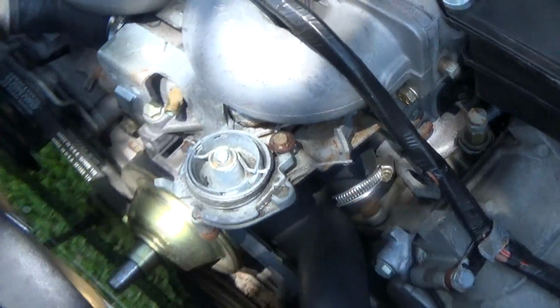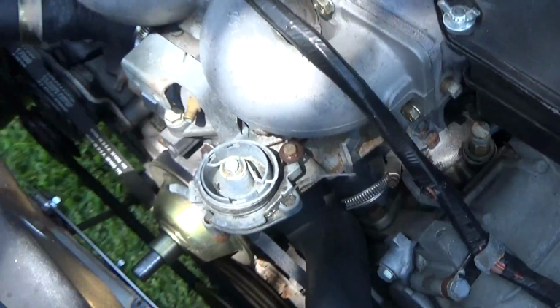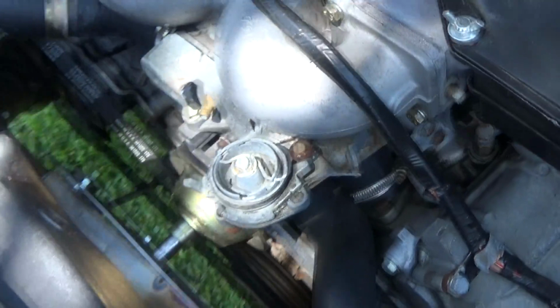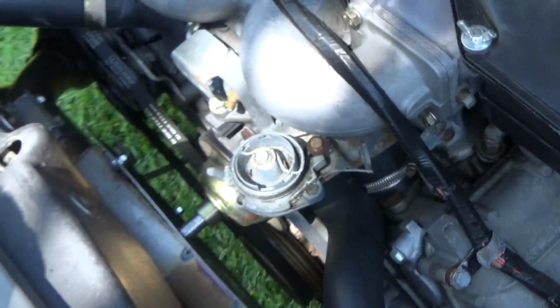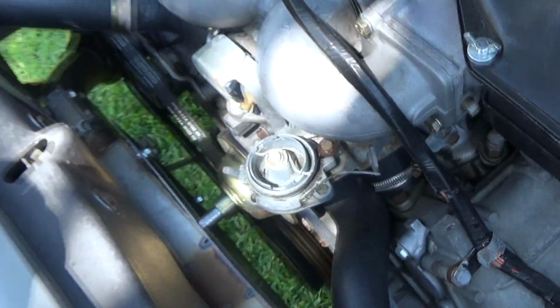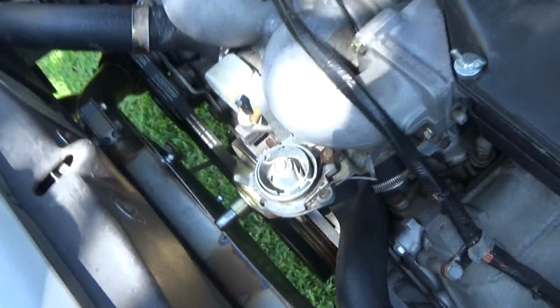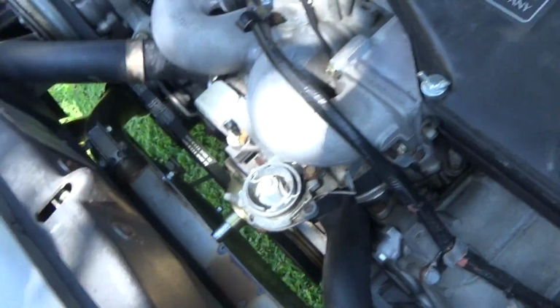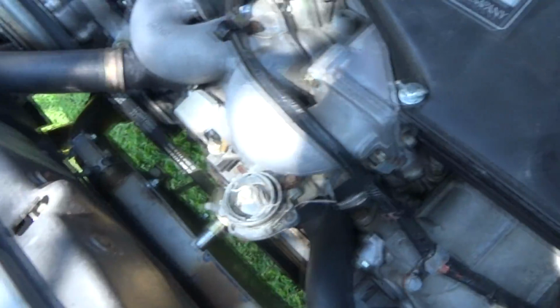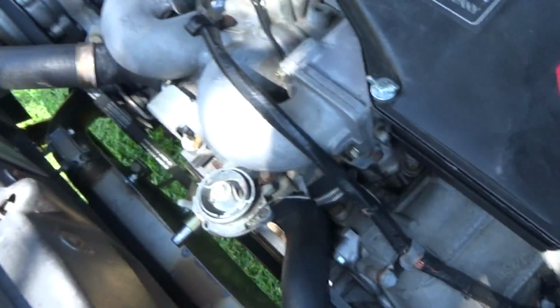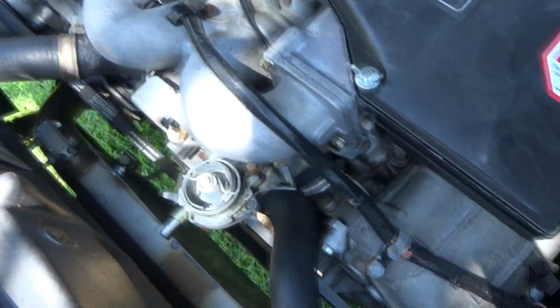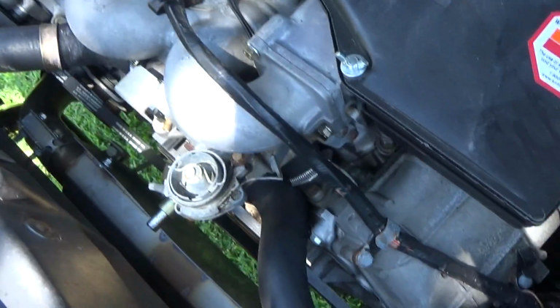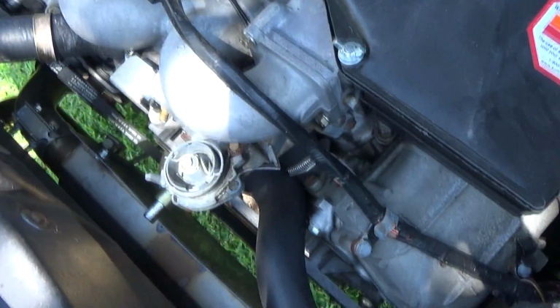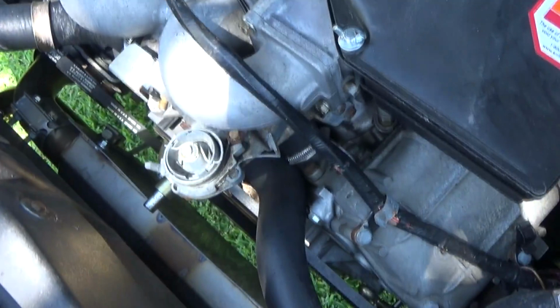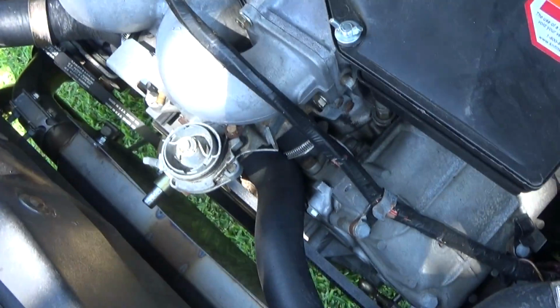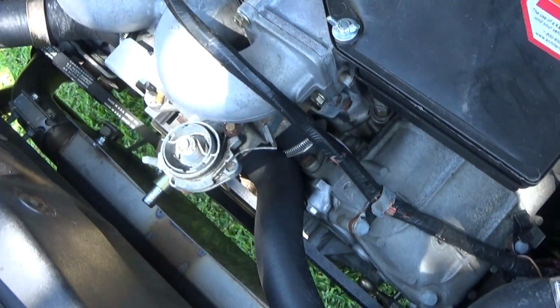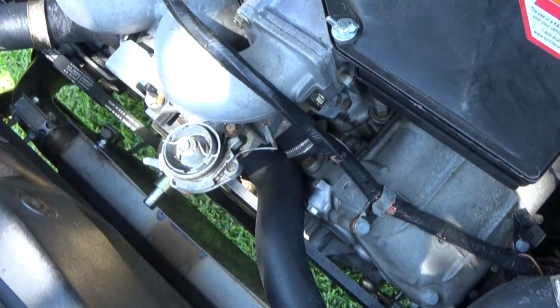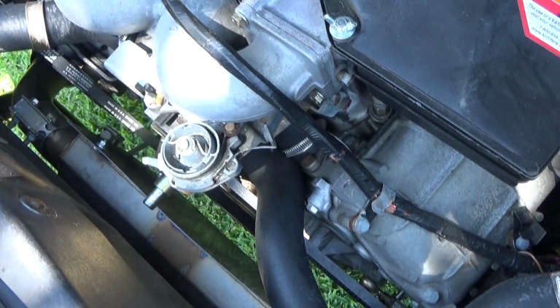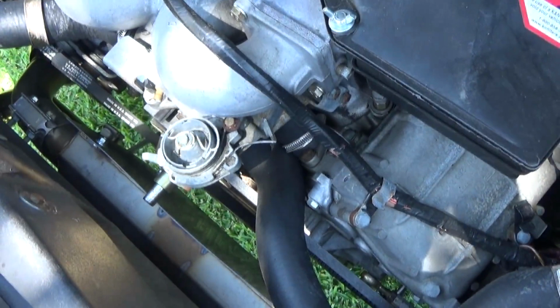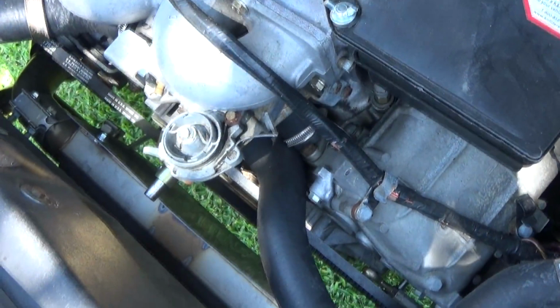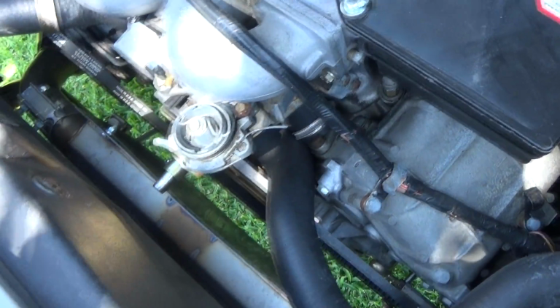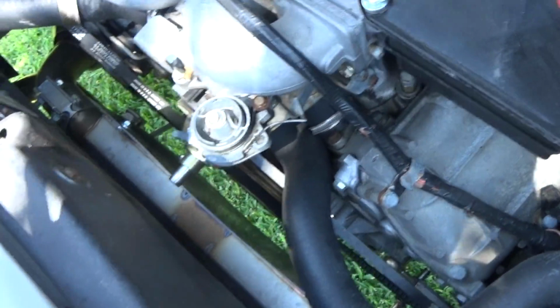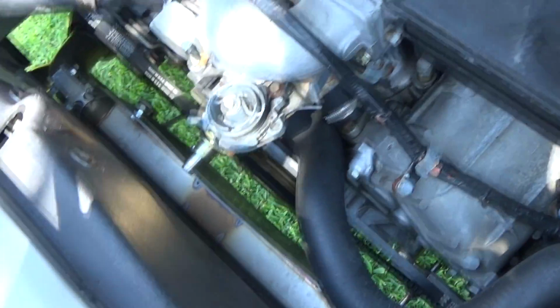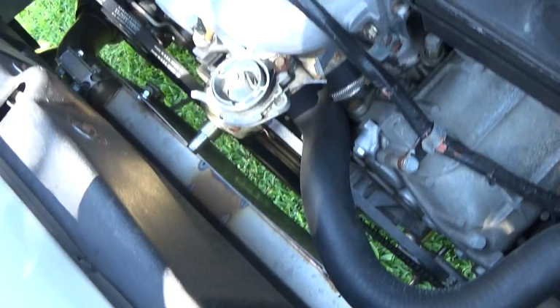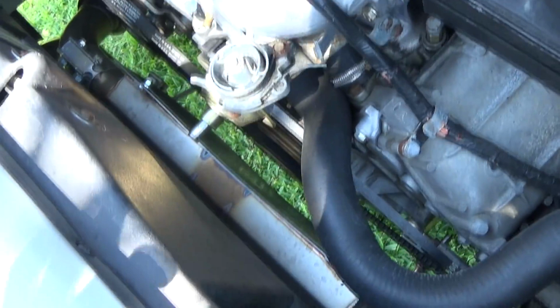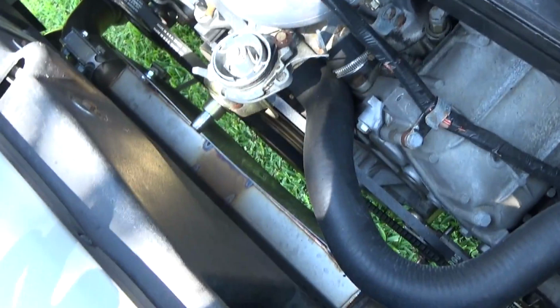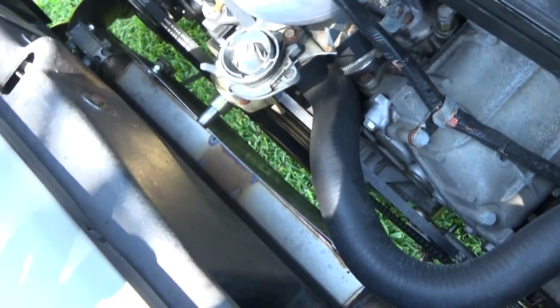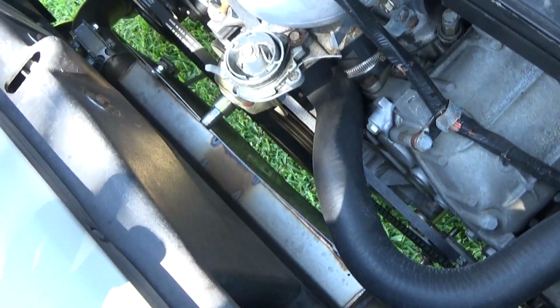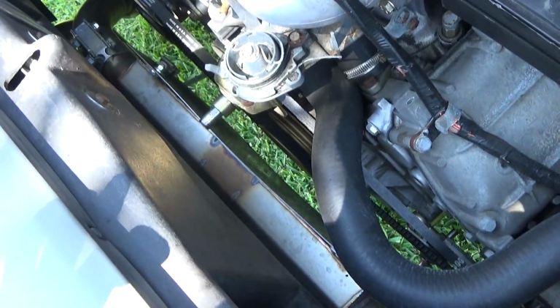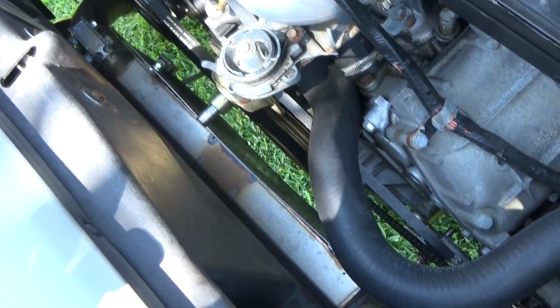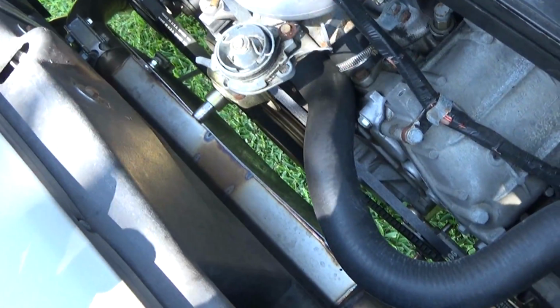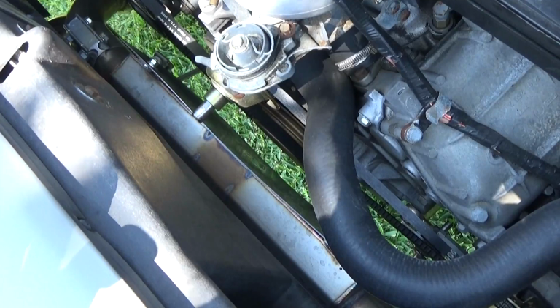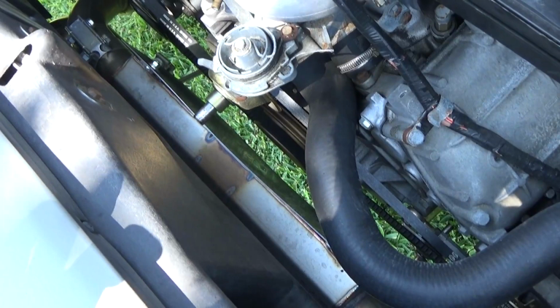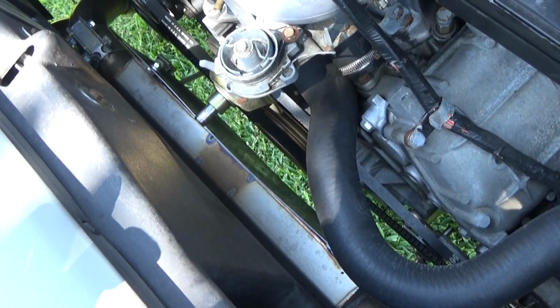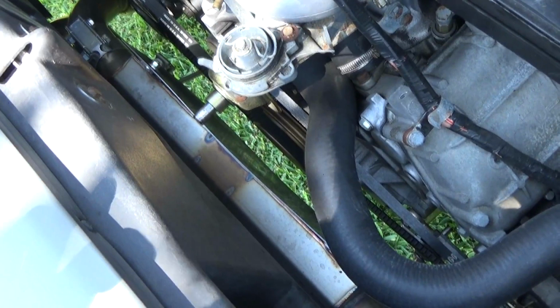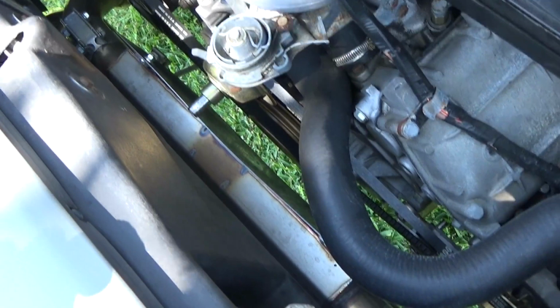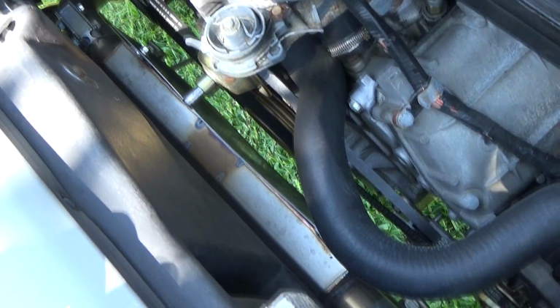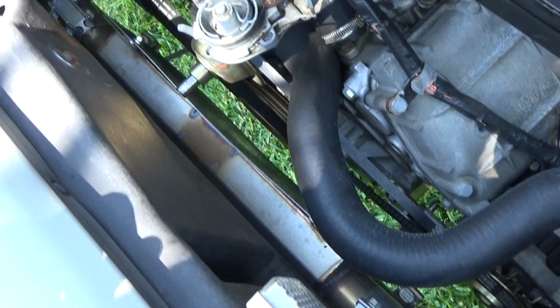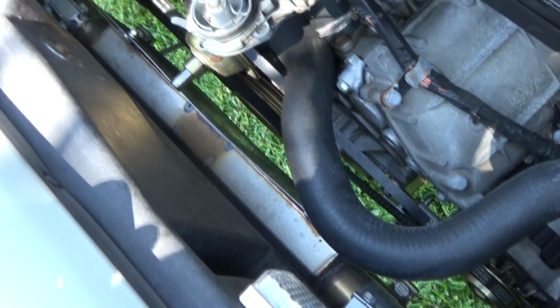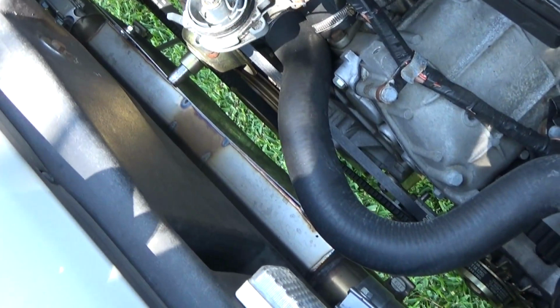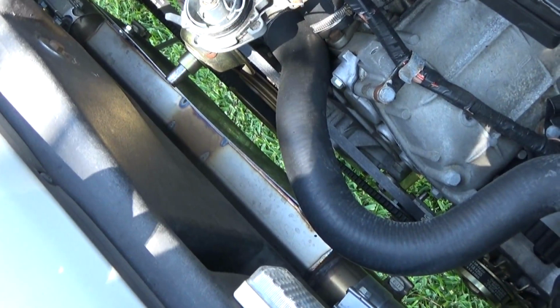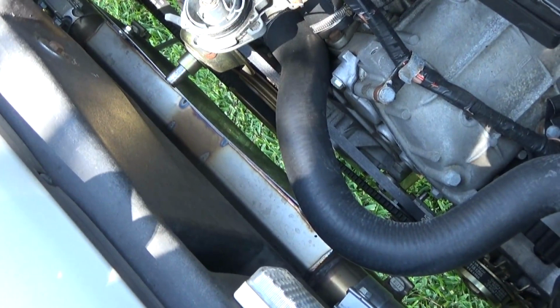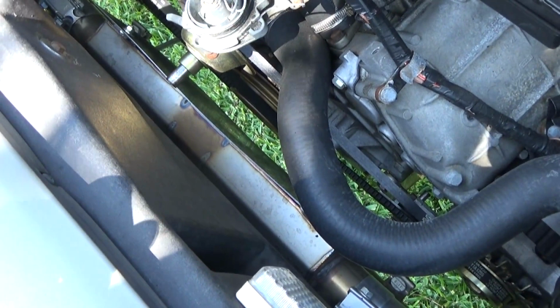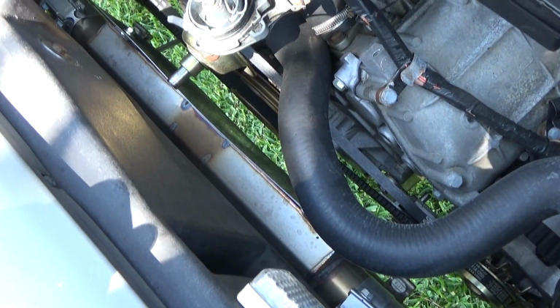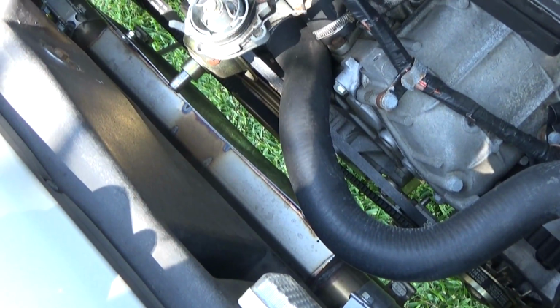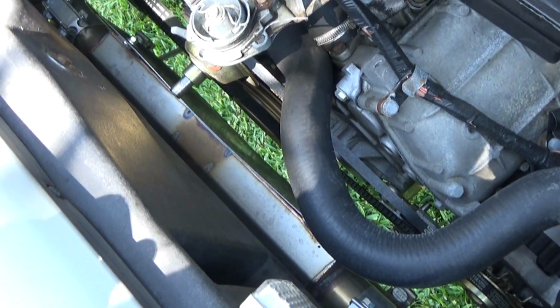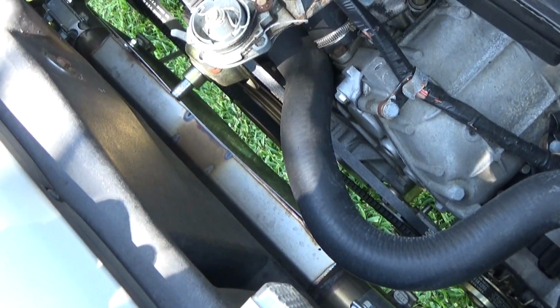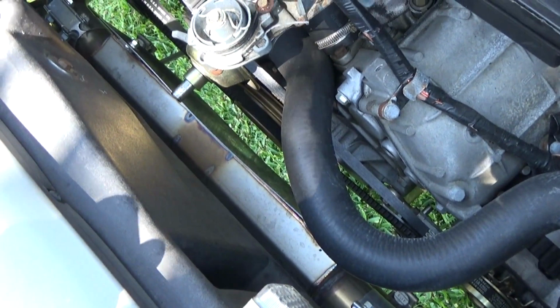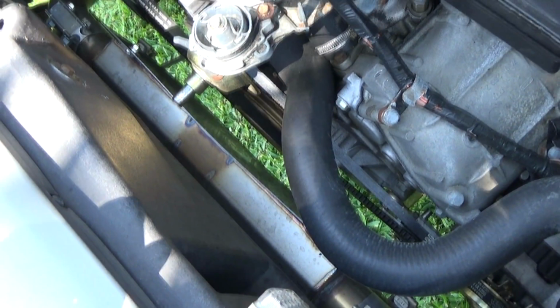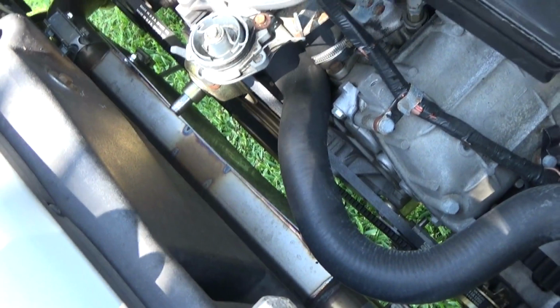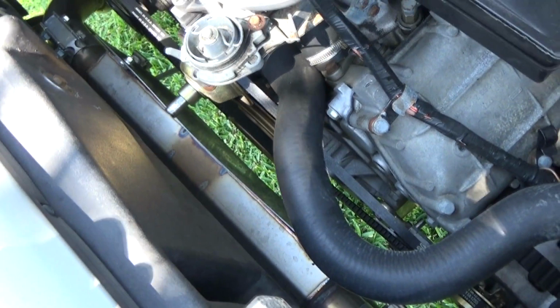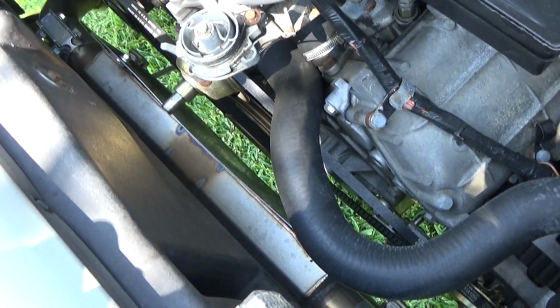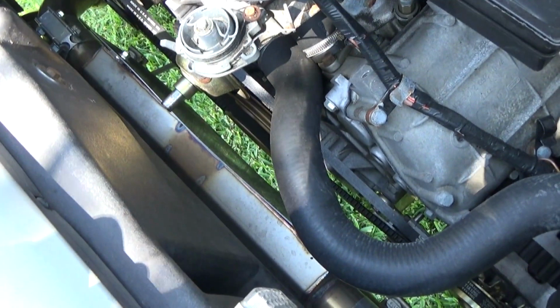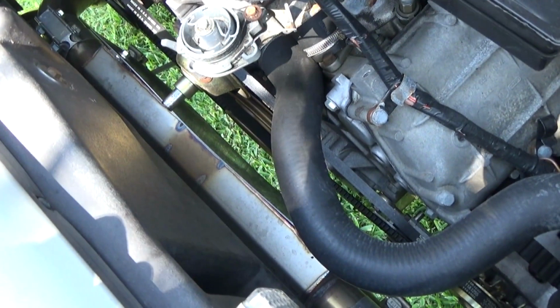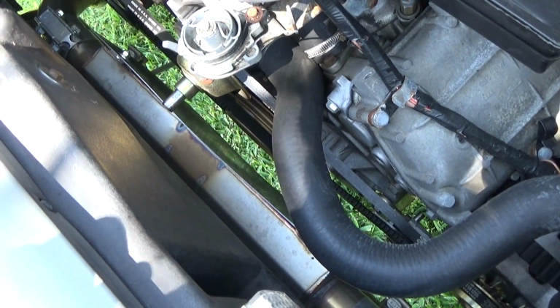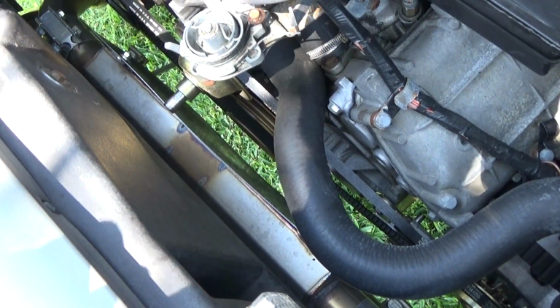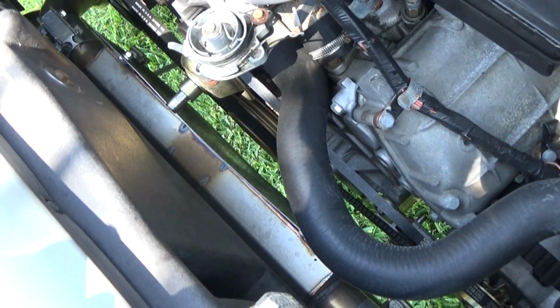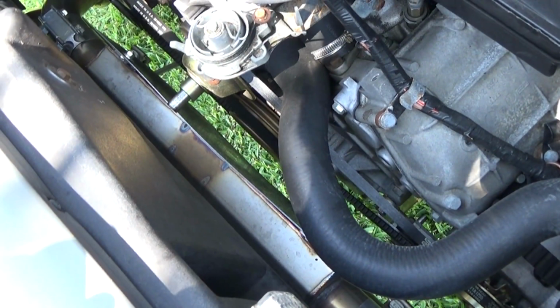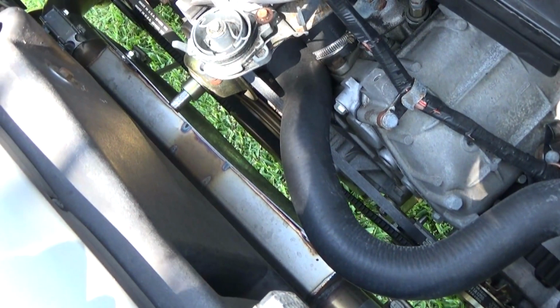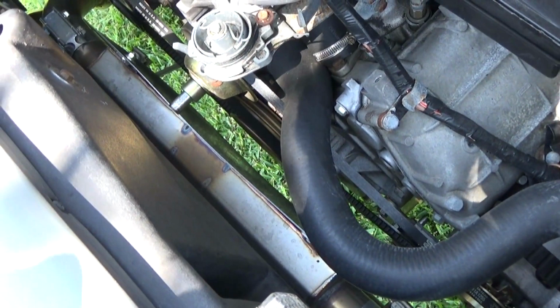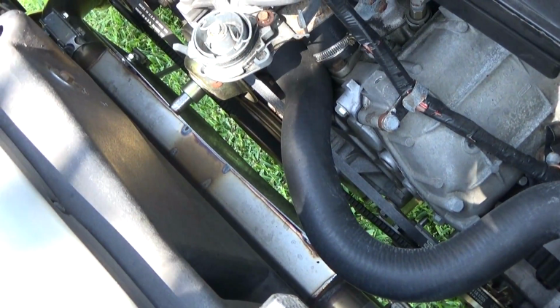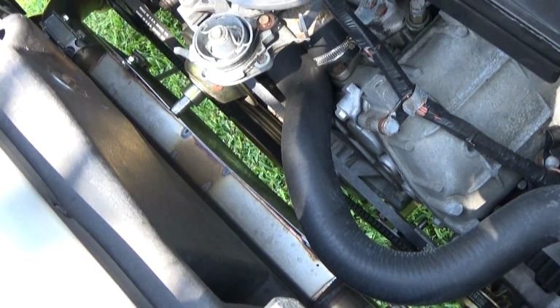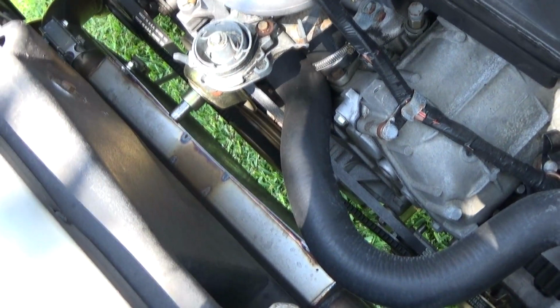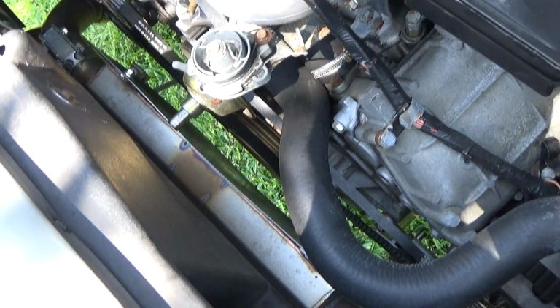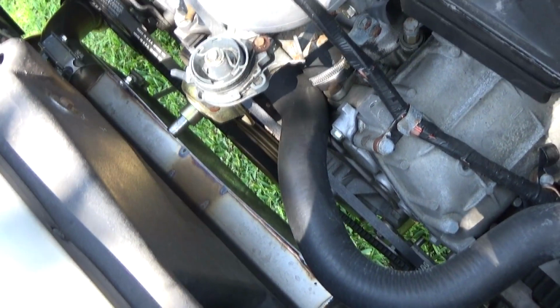So this car had its timing spot on, and now we're going to try to find a car that doesn't, so we can make some adjustments.